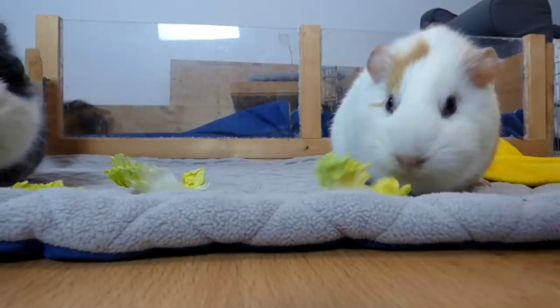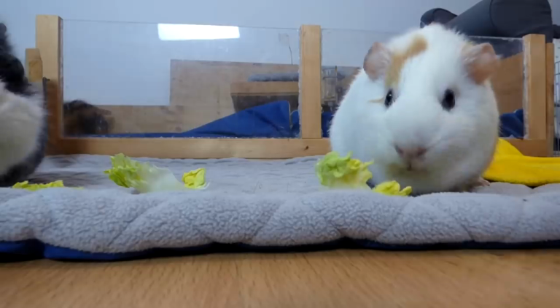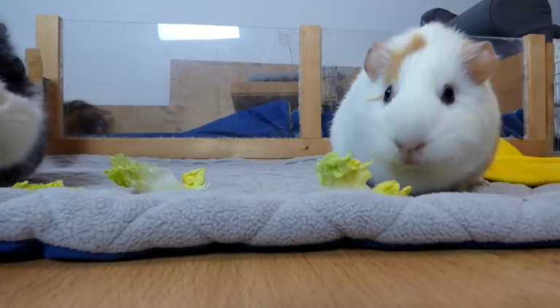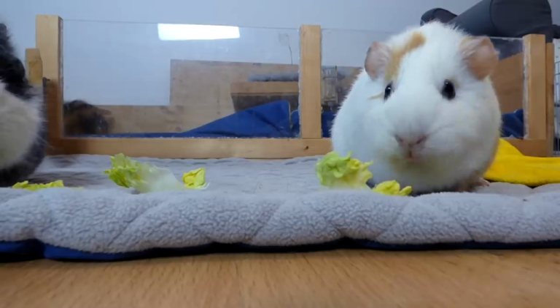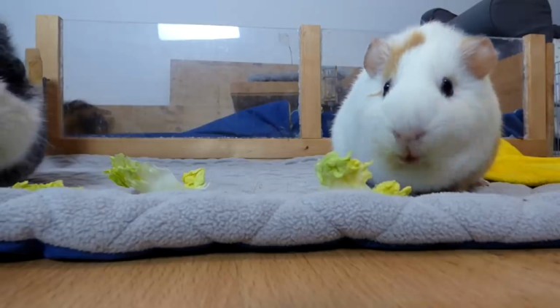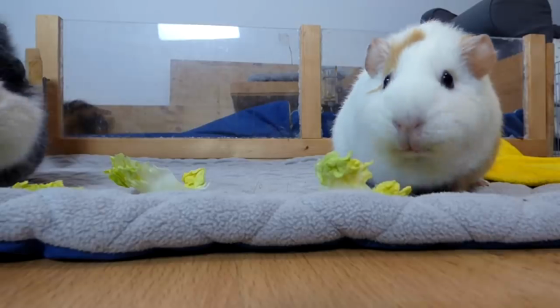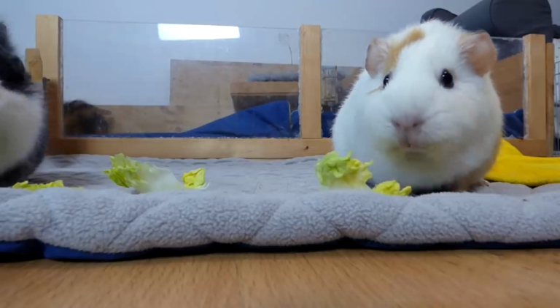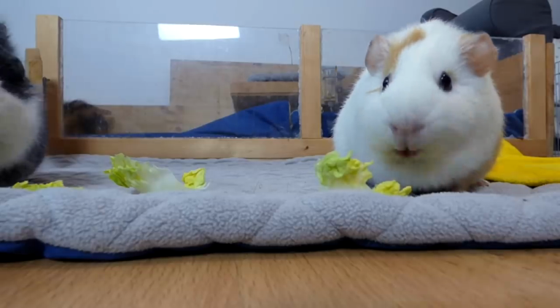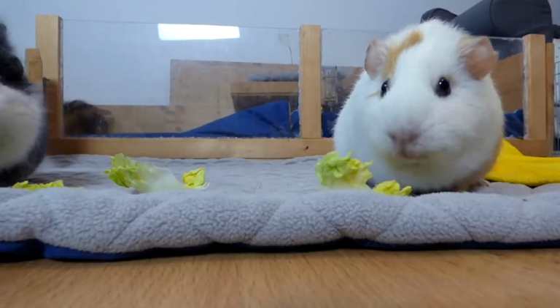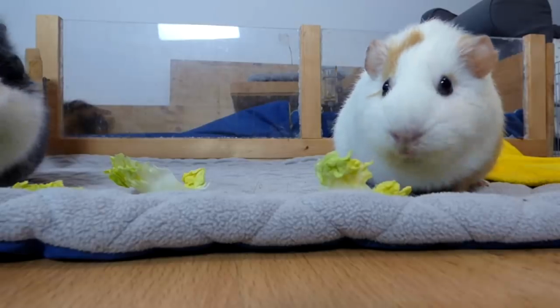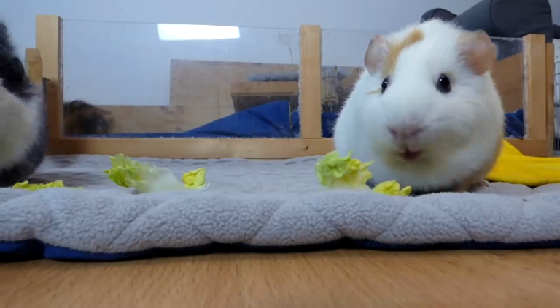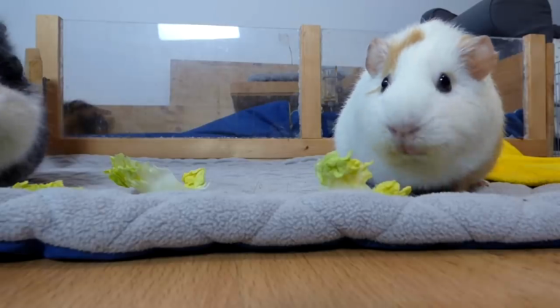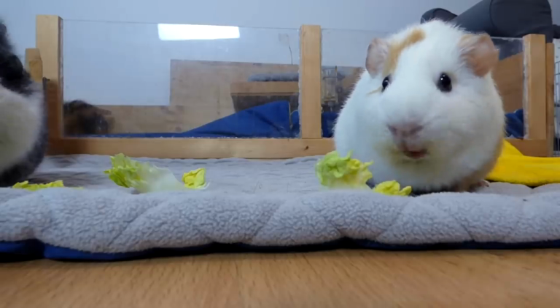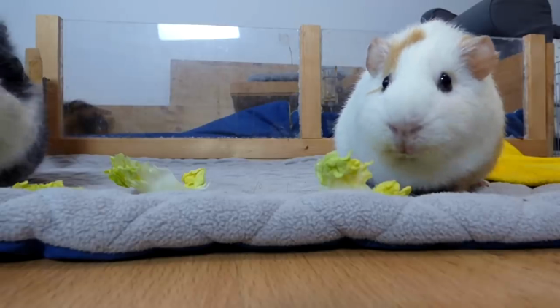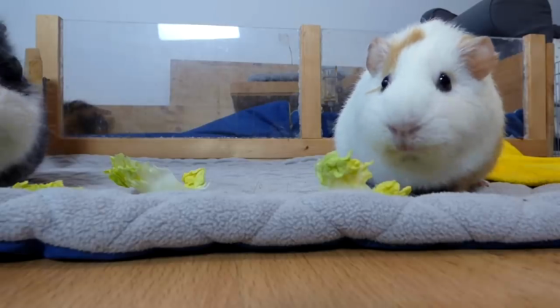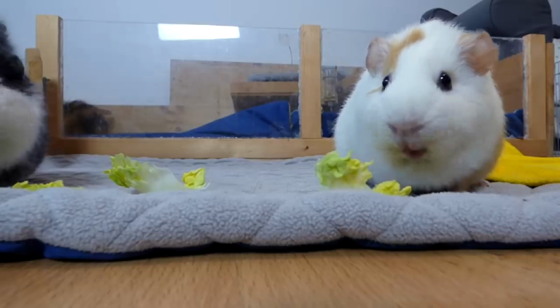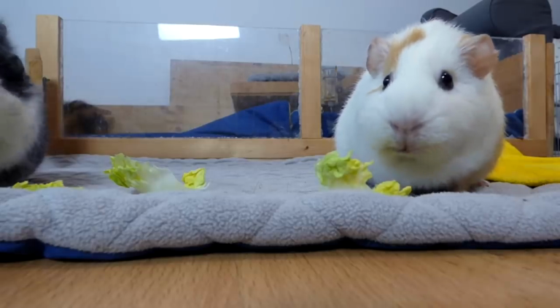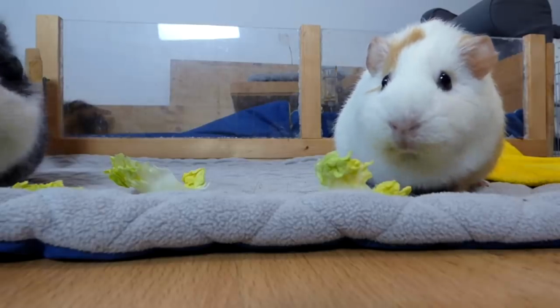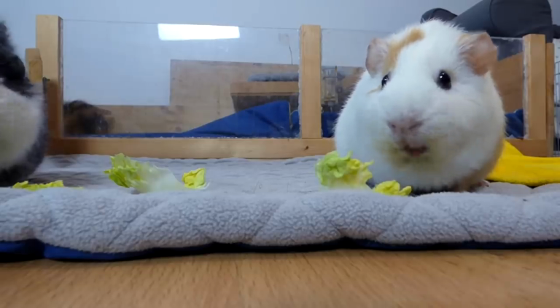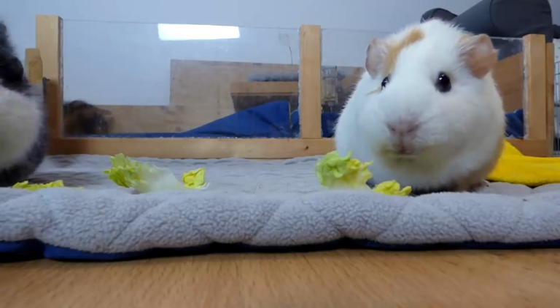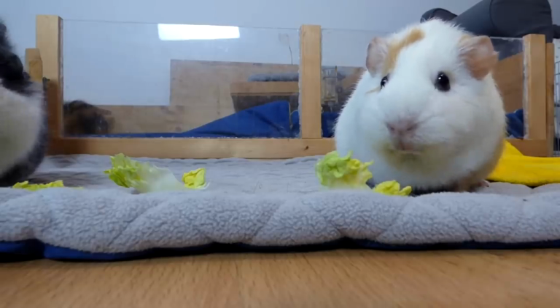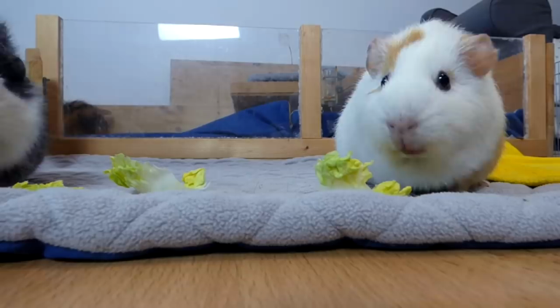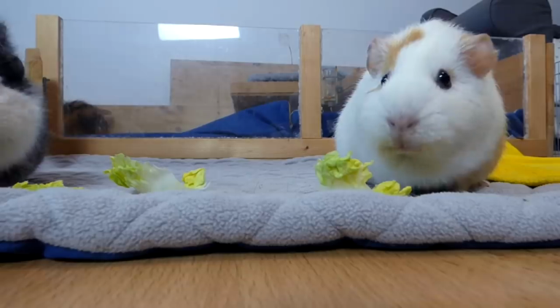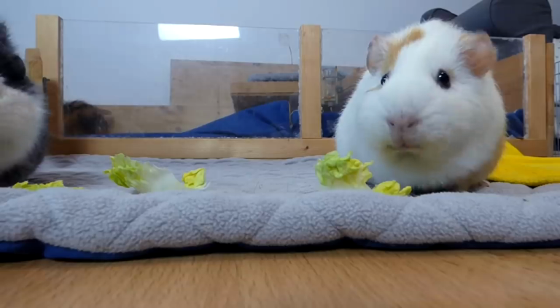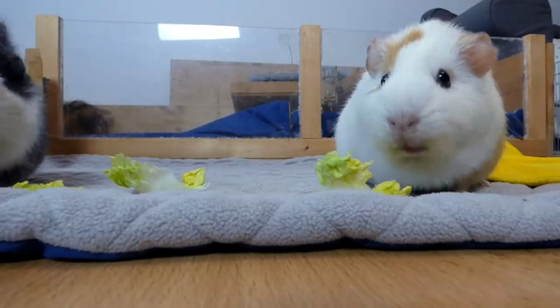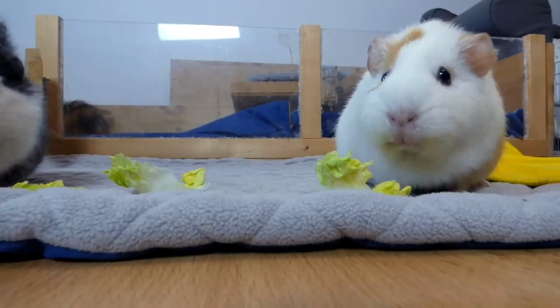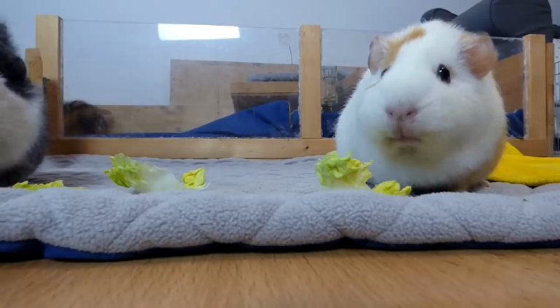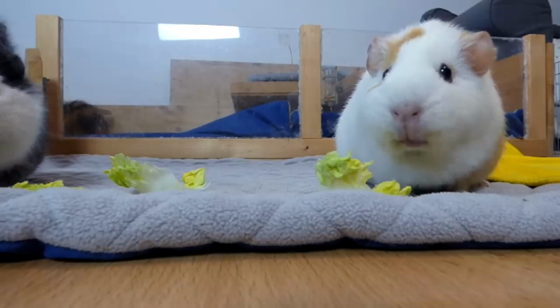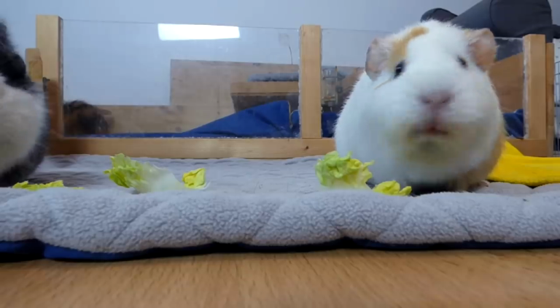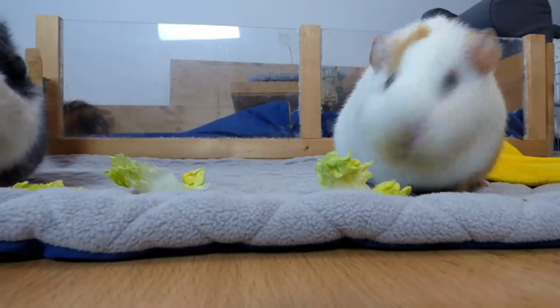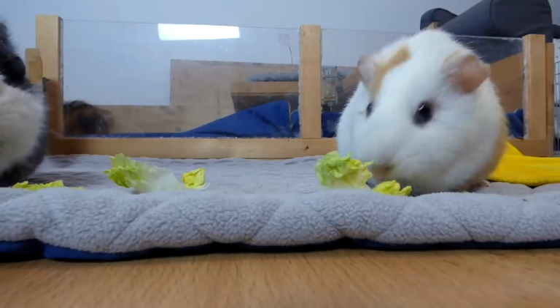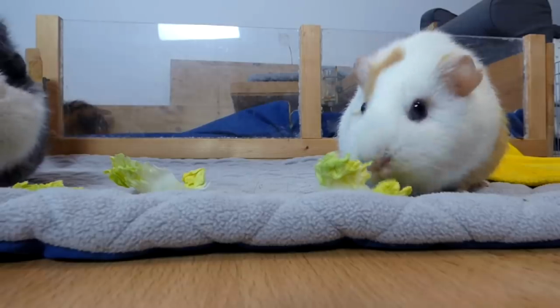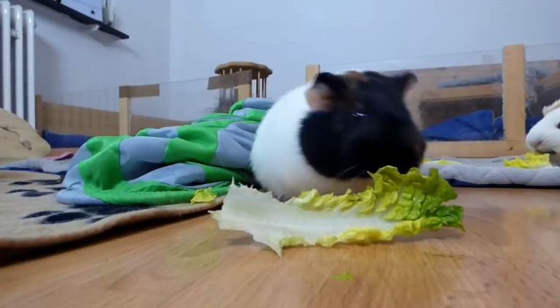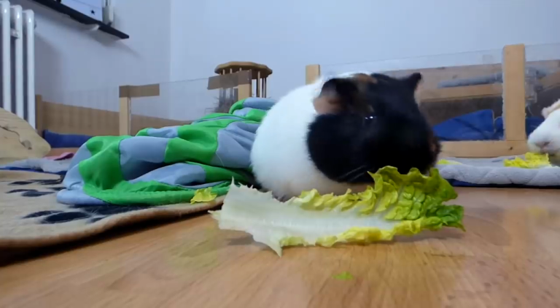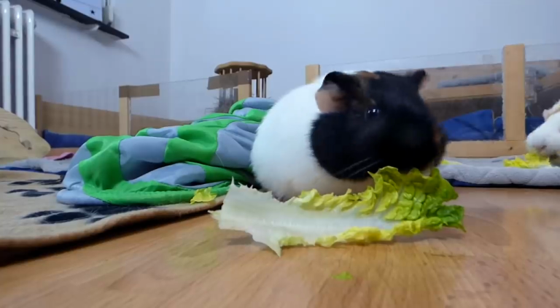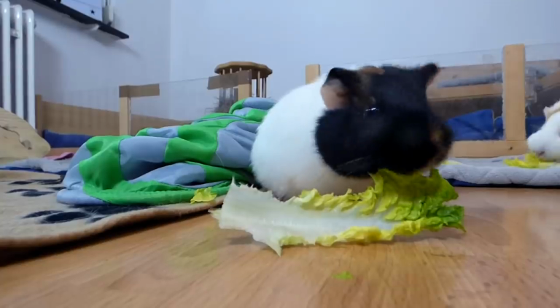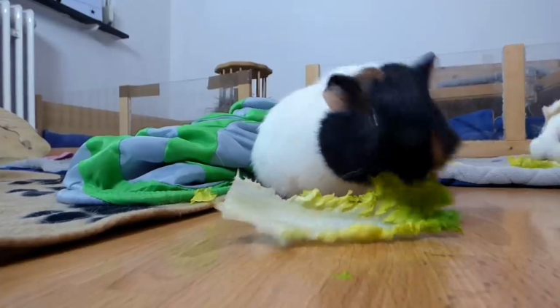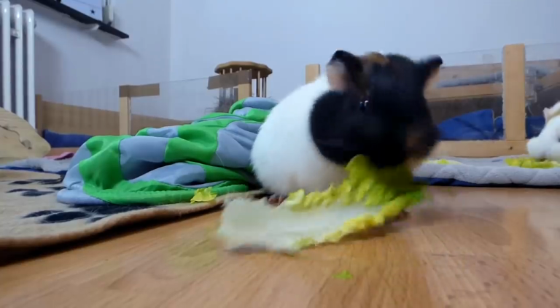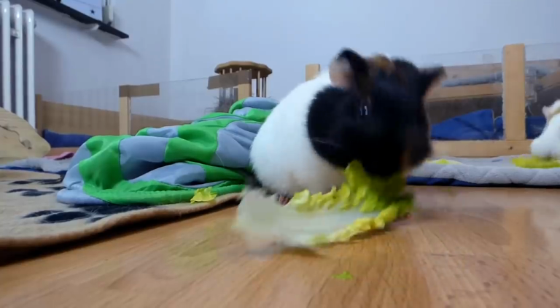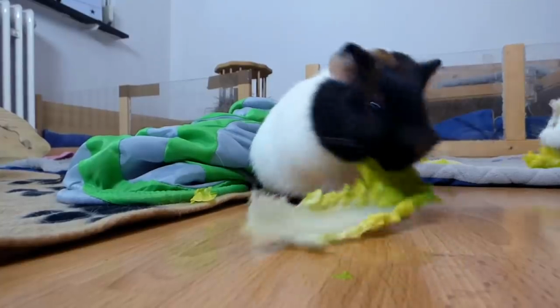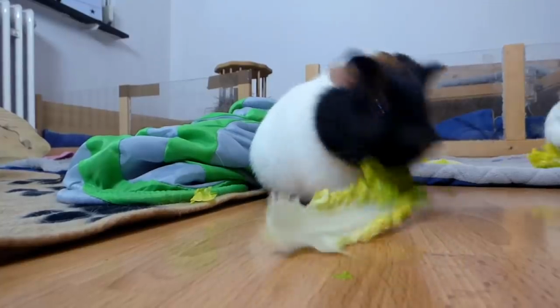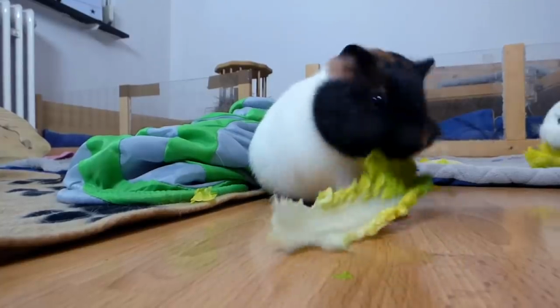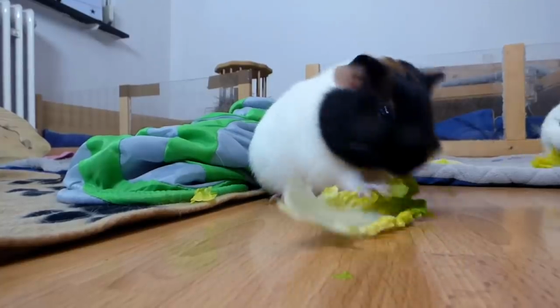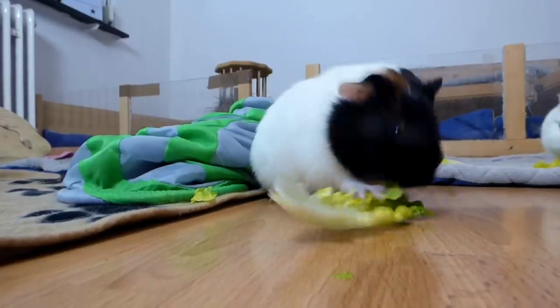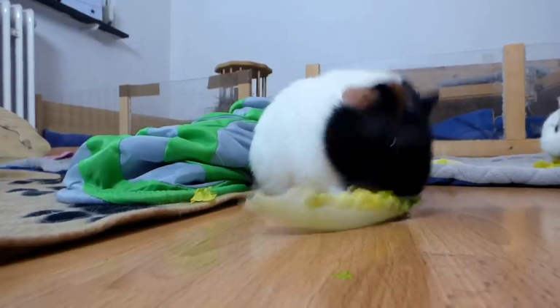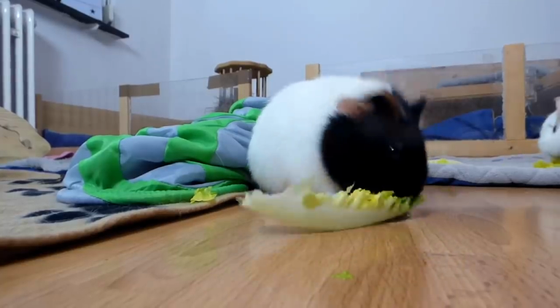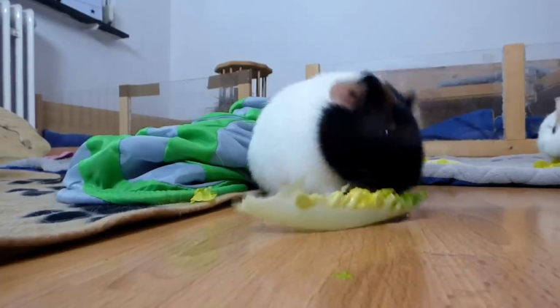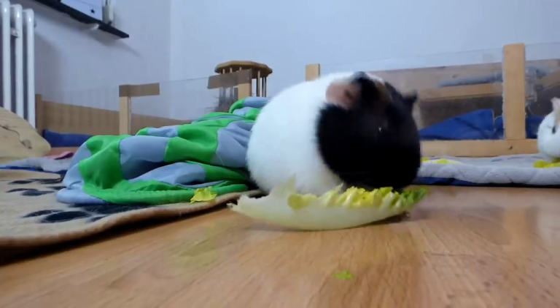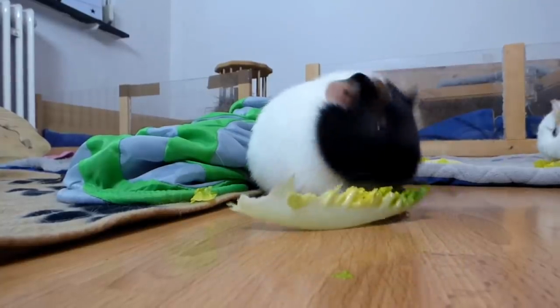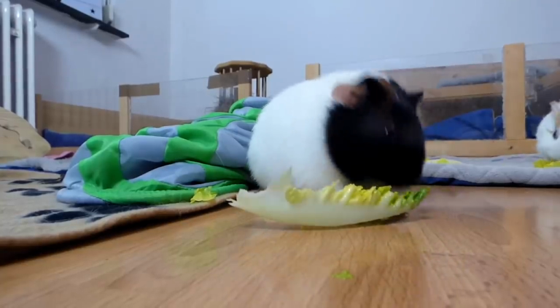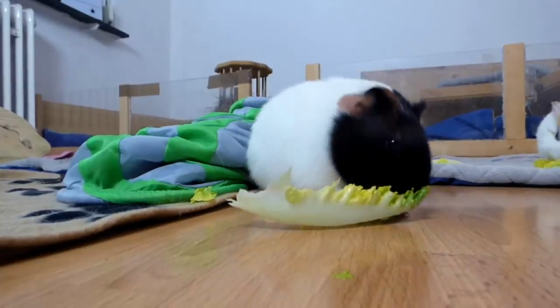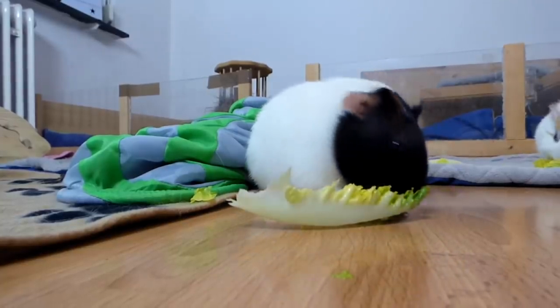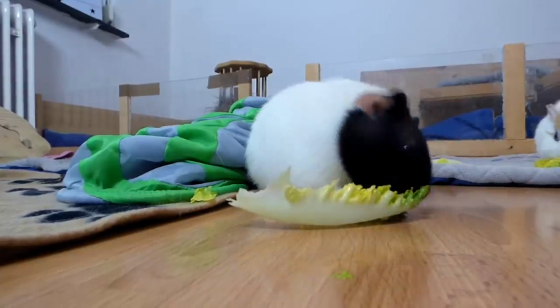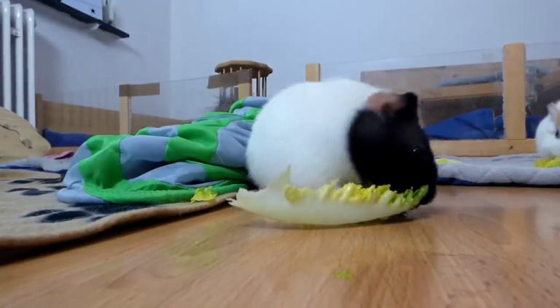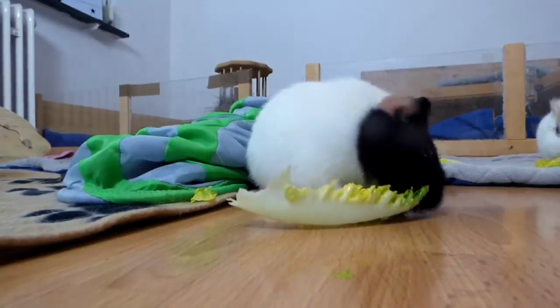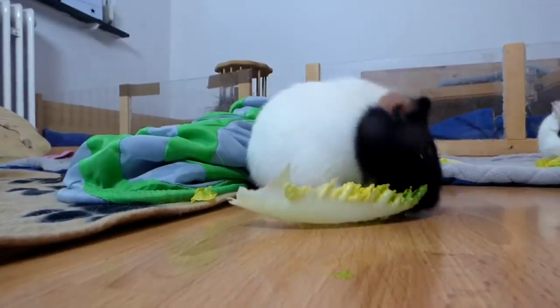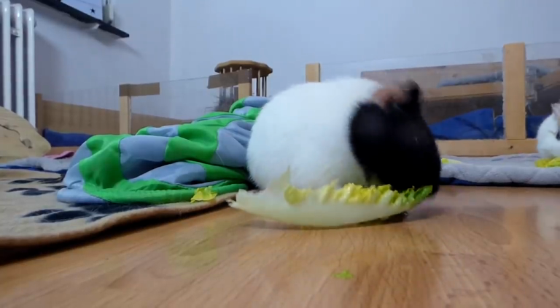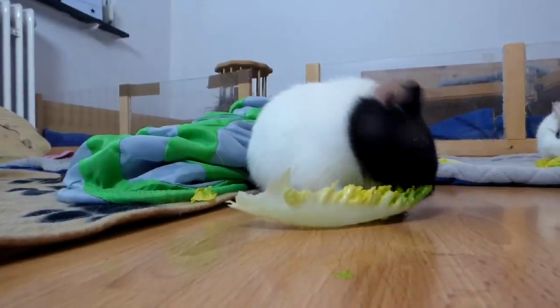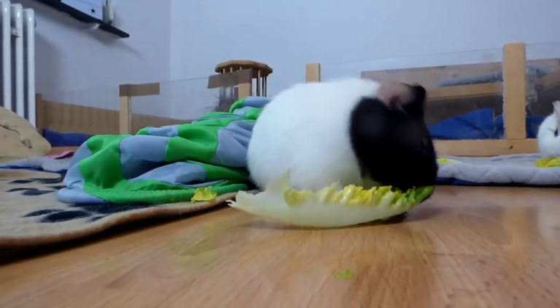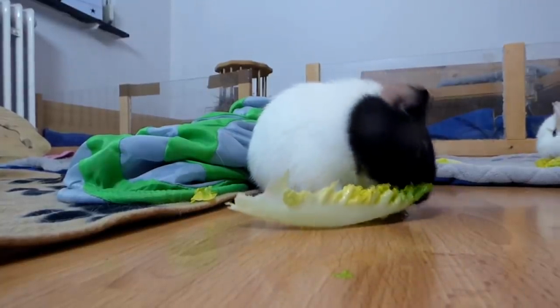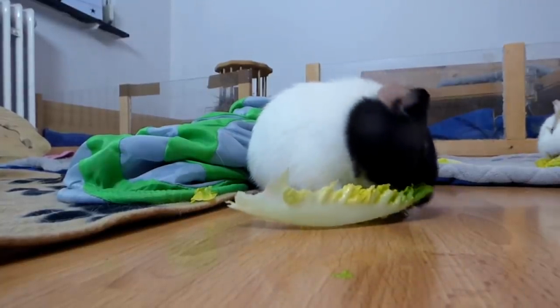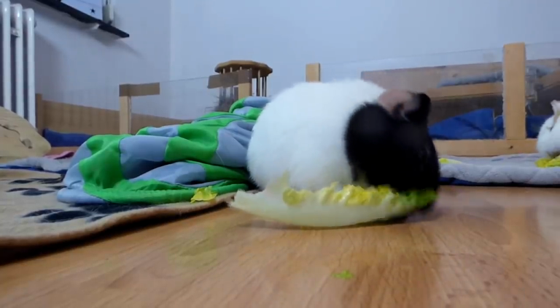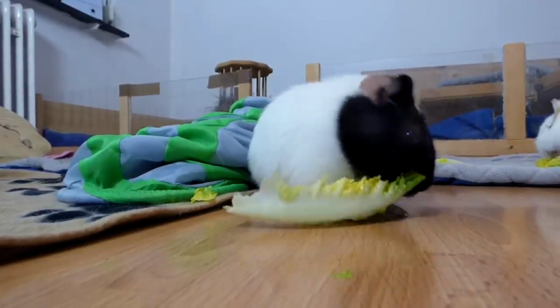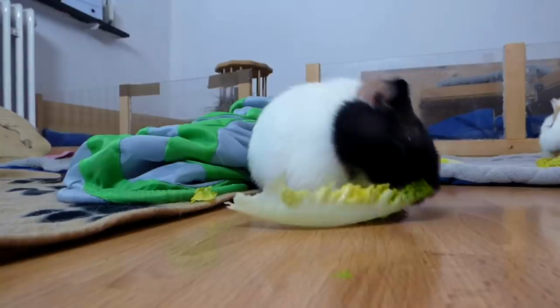These were a few tips for using fleece as bedding. If you have more tips, comment them down below. I hope you enjoyed this video and see you guys next time.